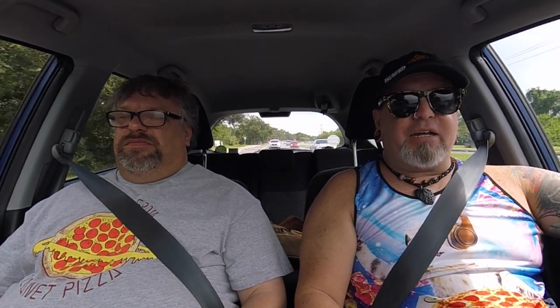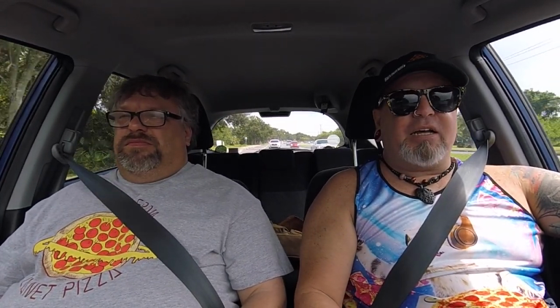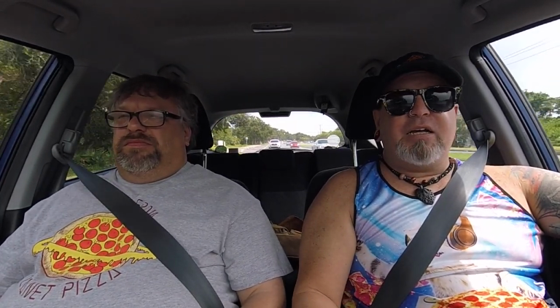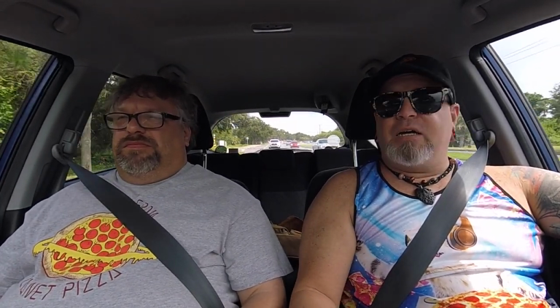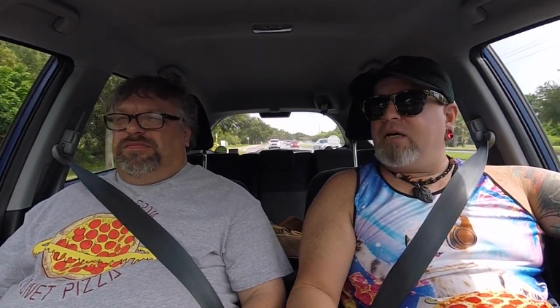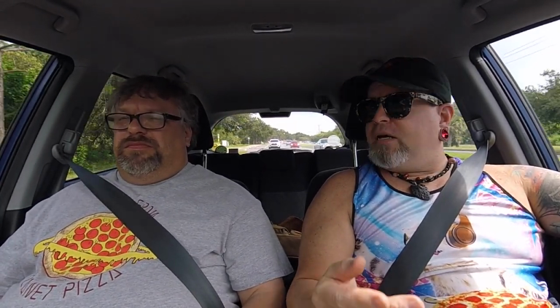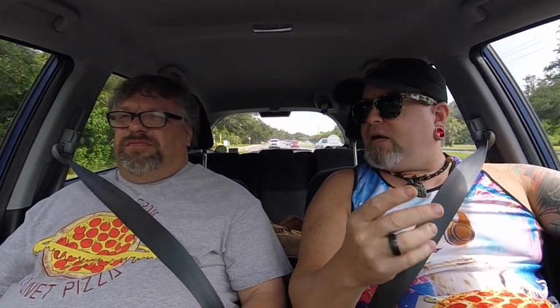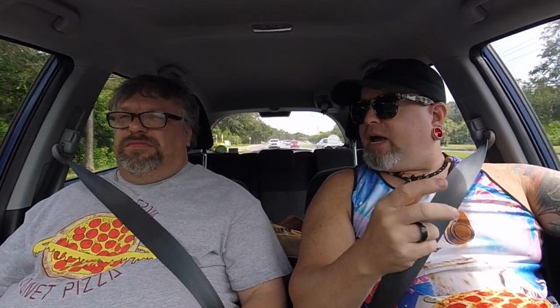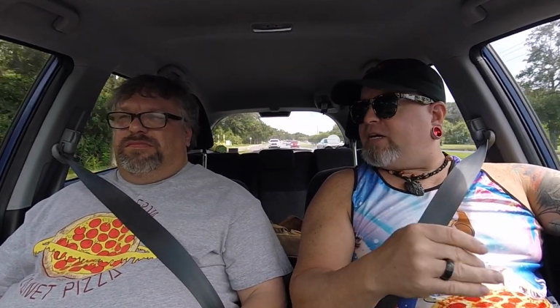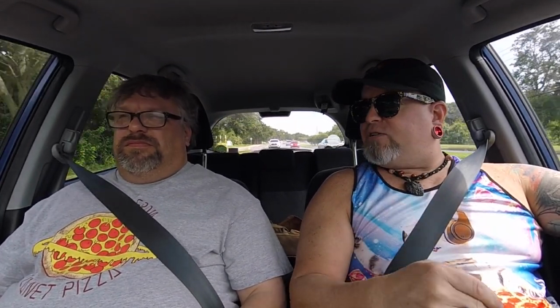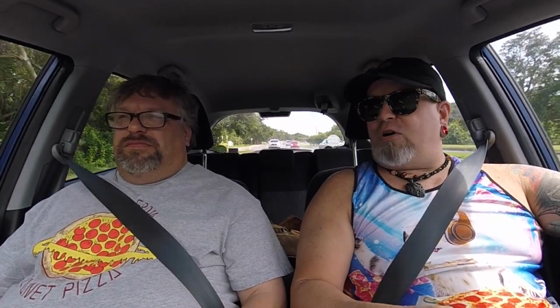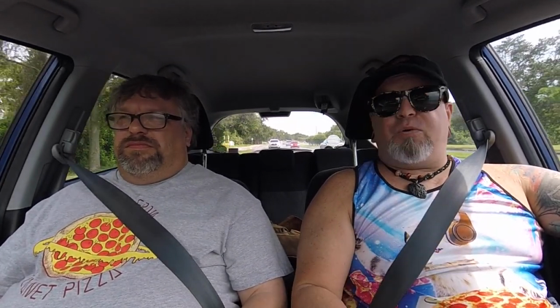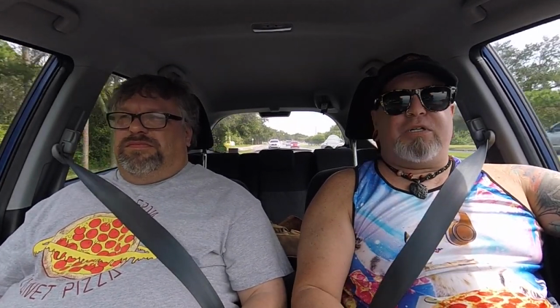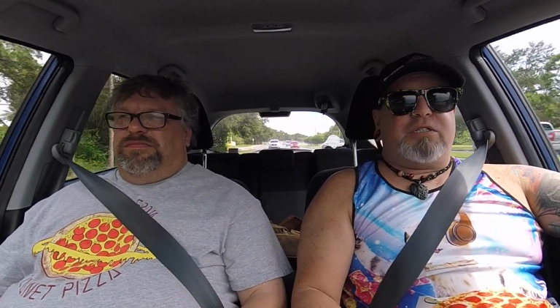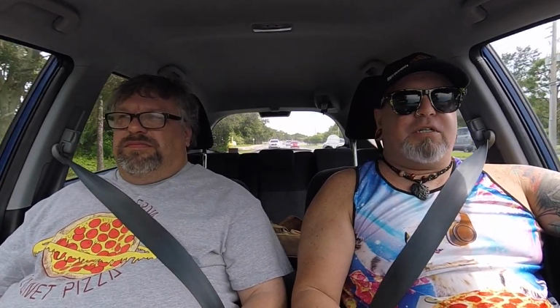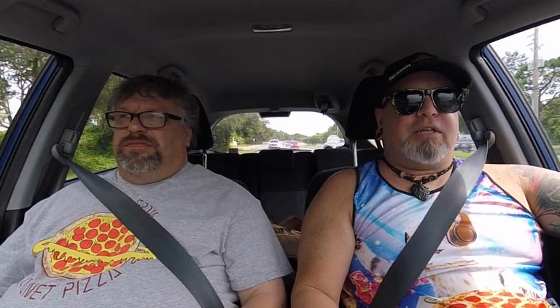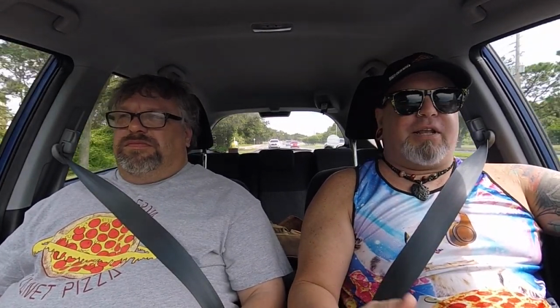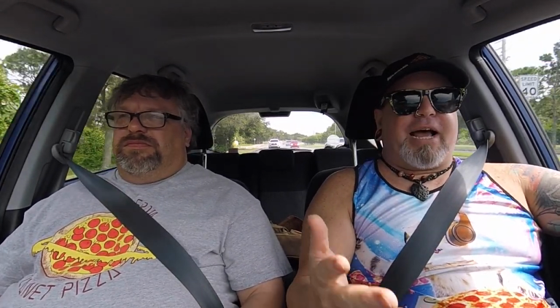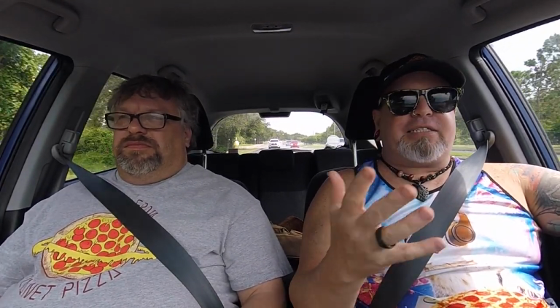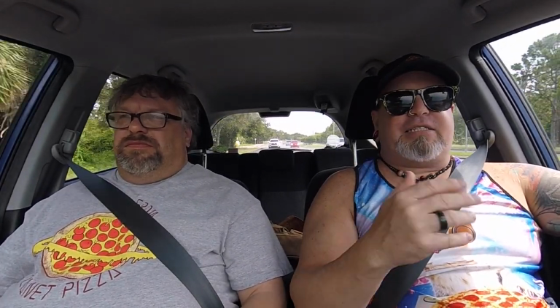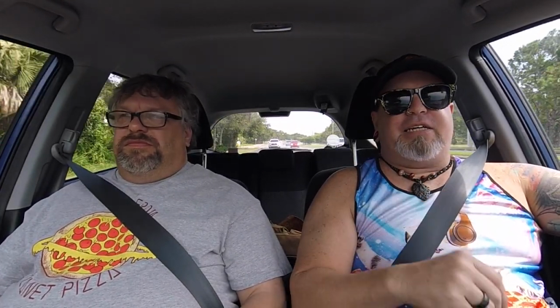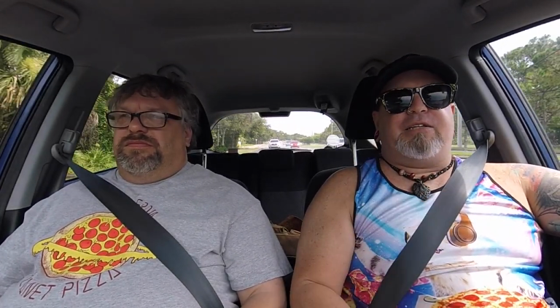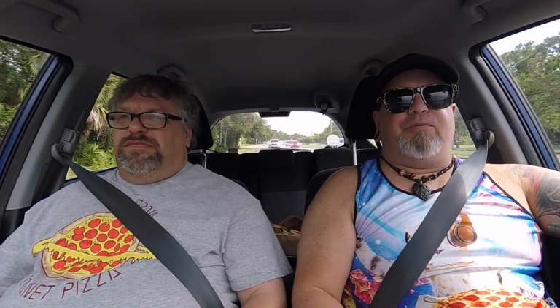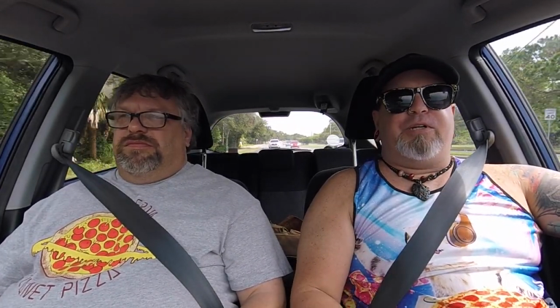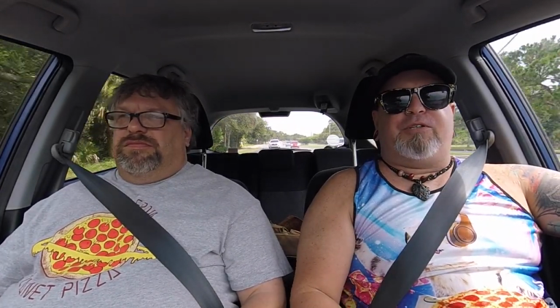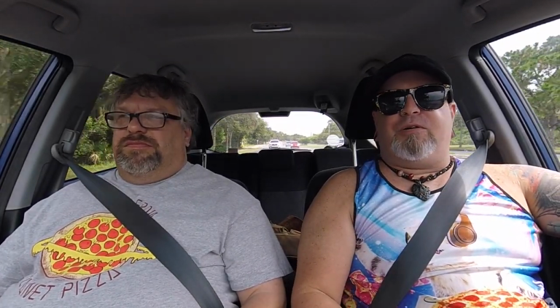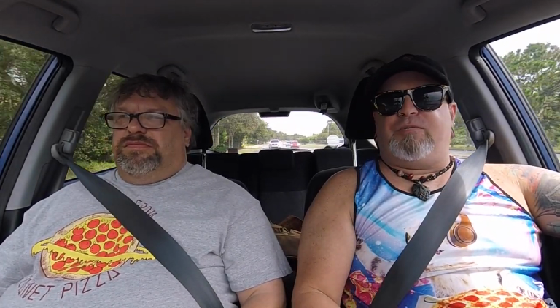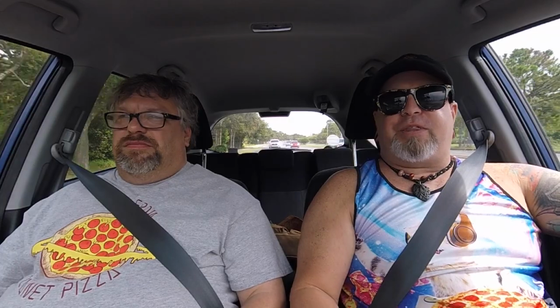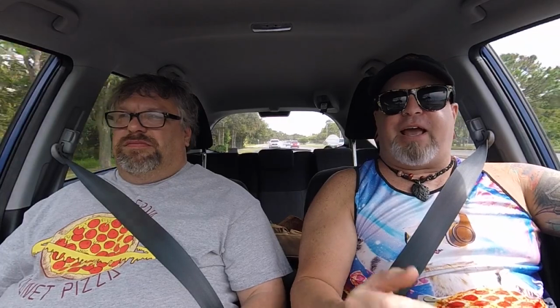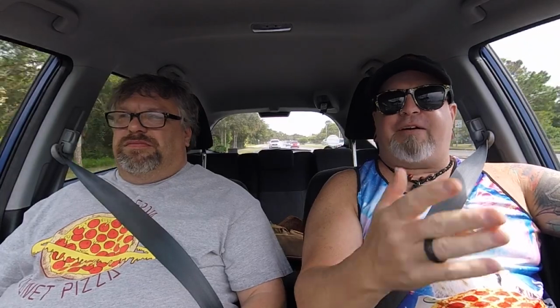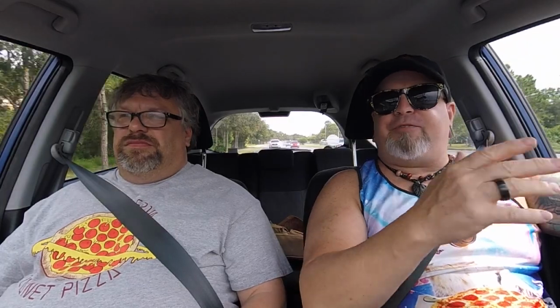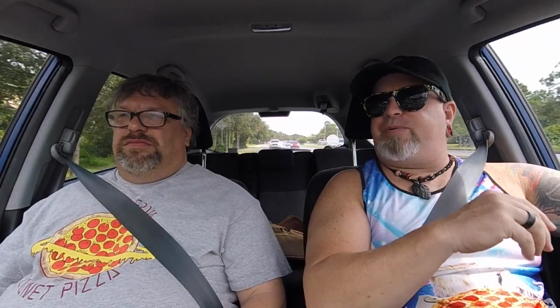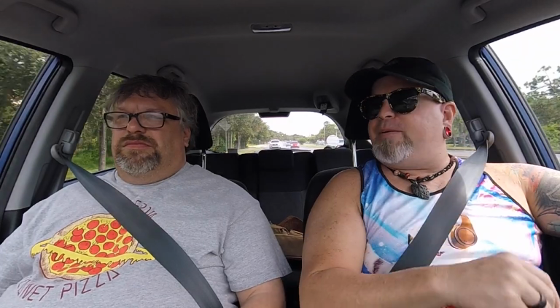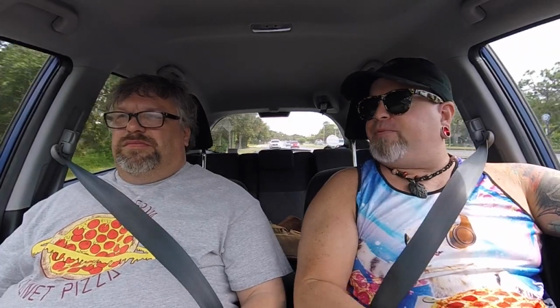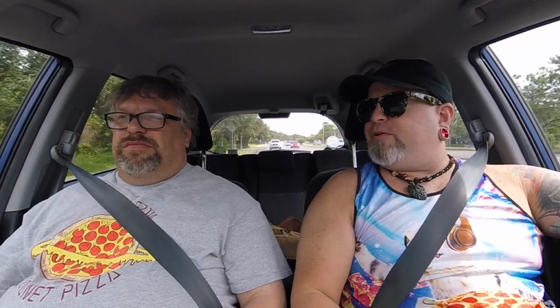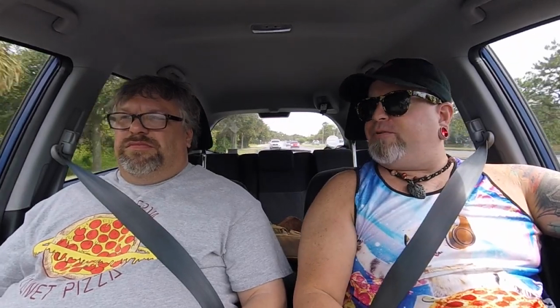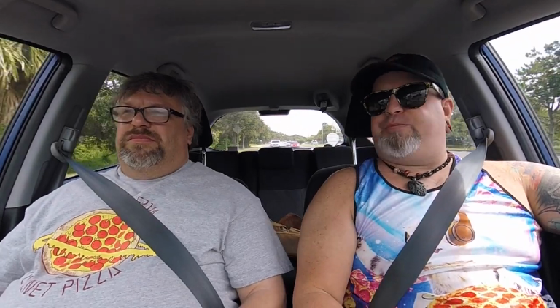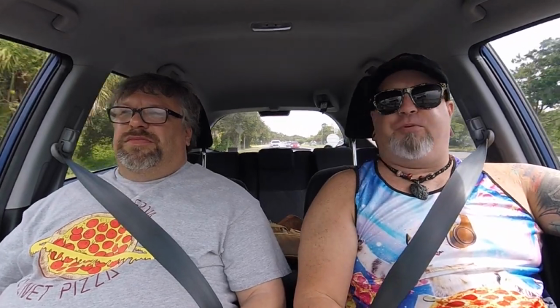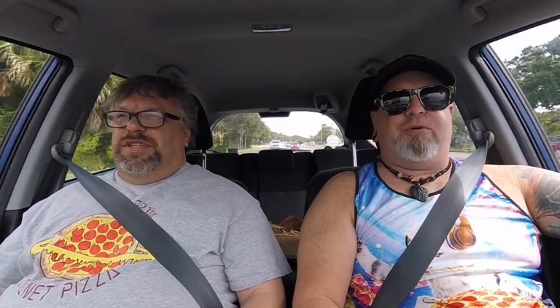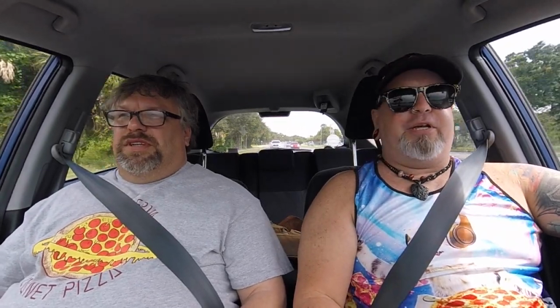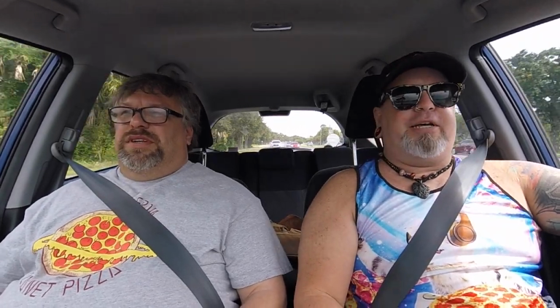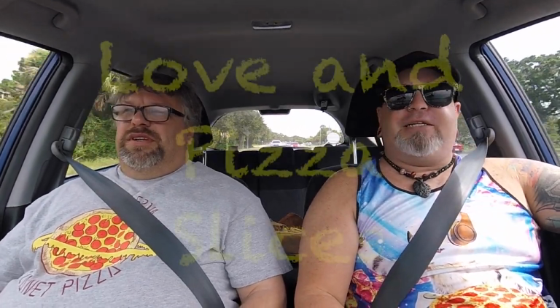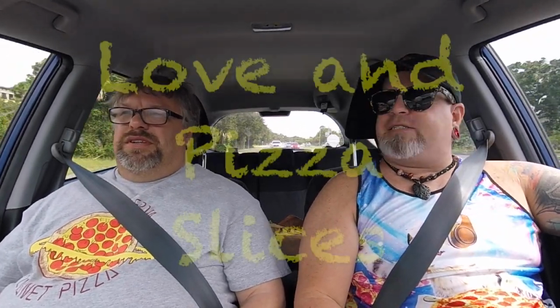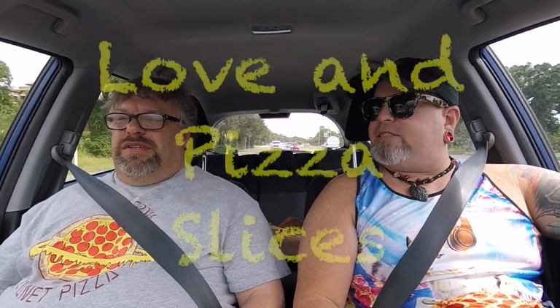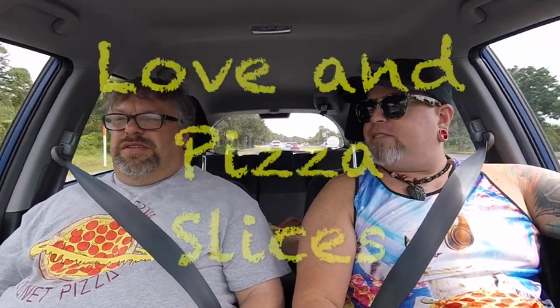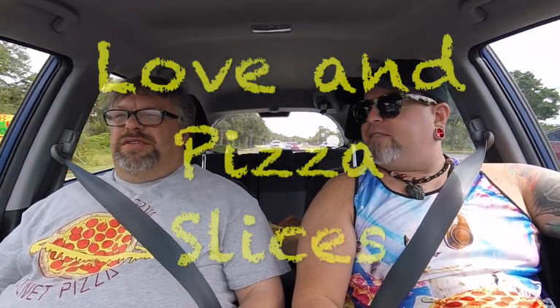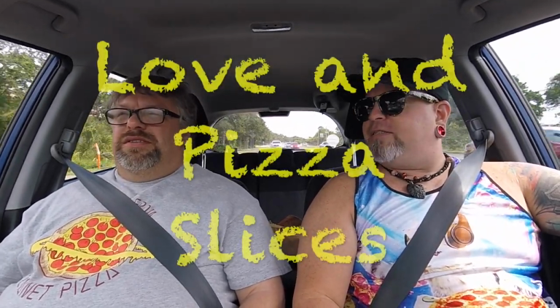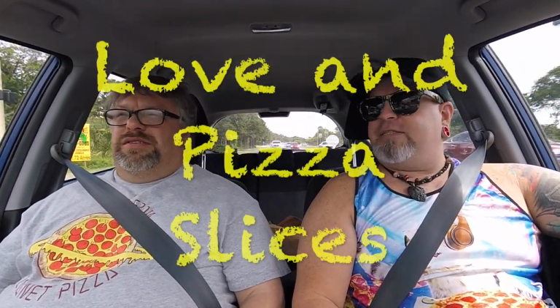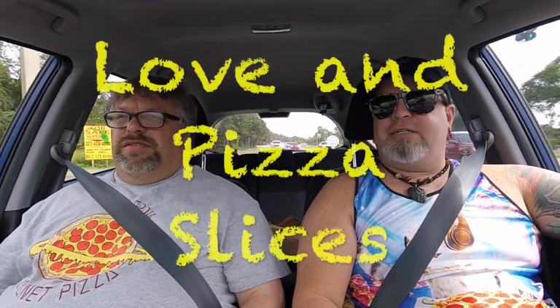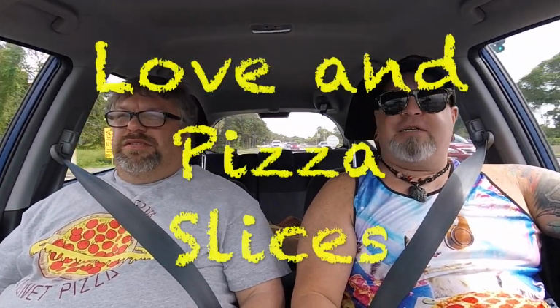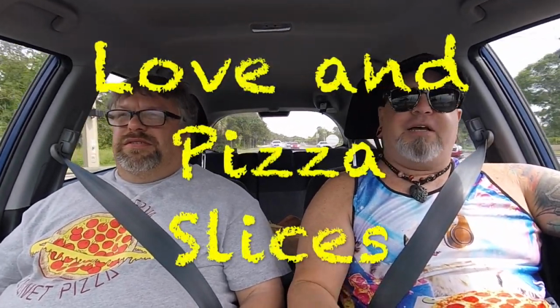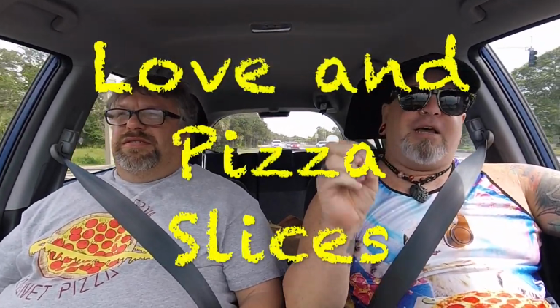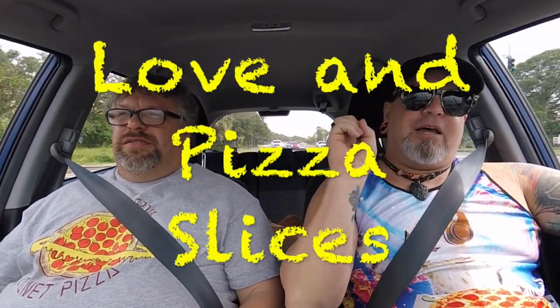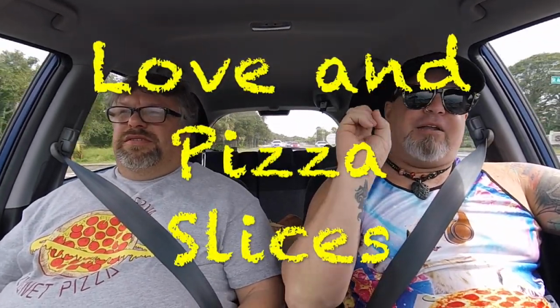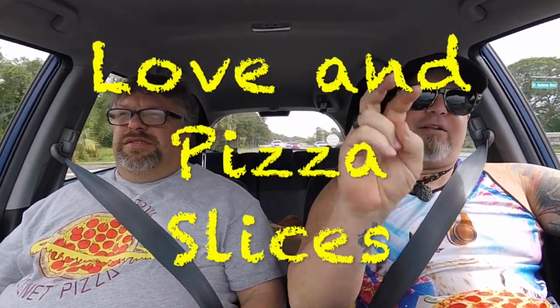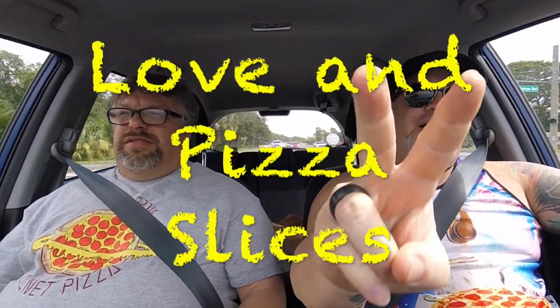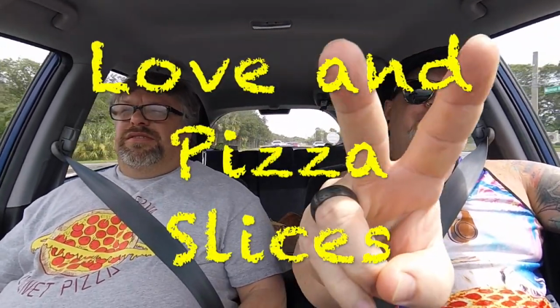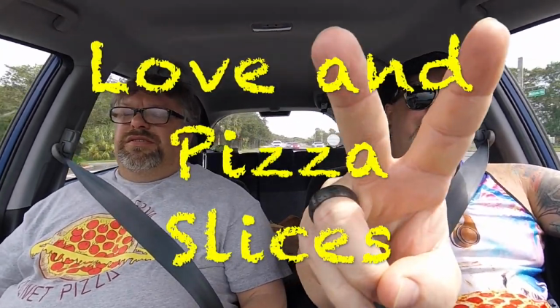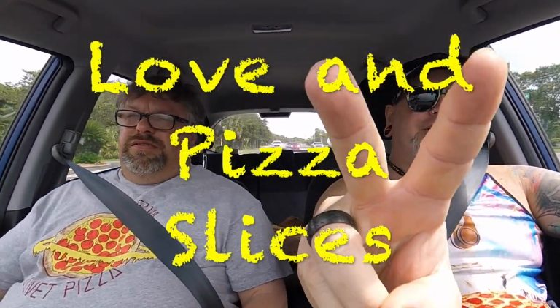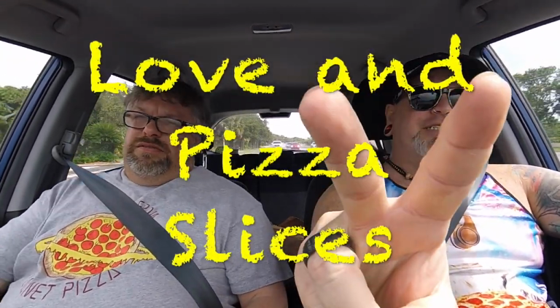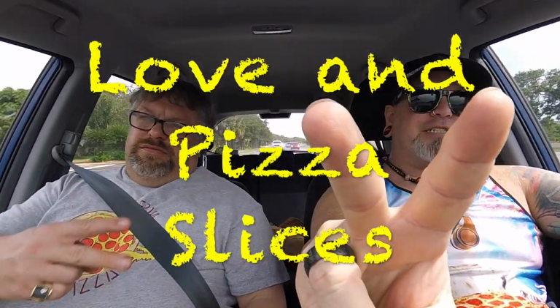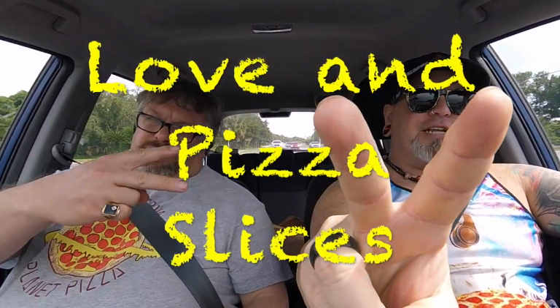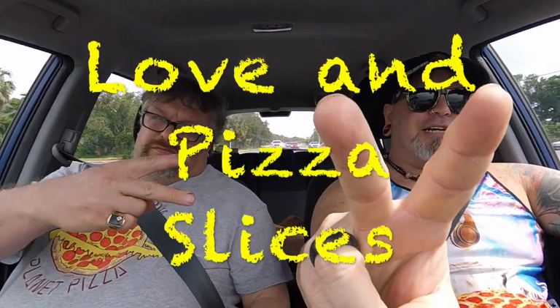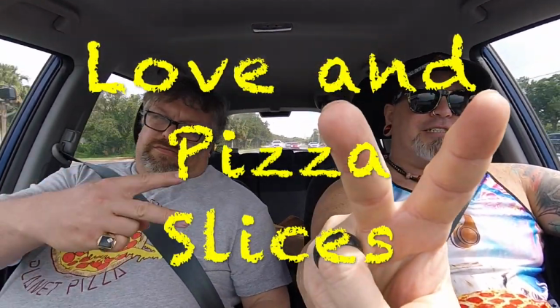And as always, the last thing that we do with every Pepperoni Report is loving pizza slices.